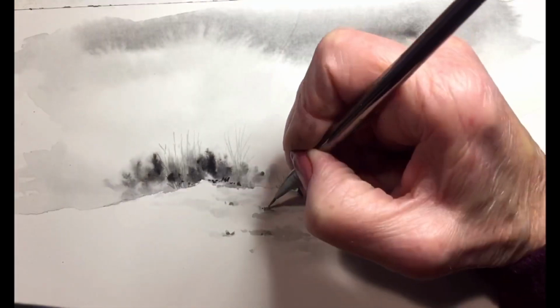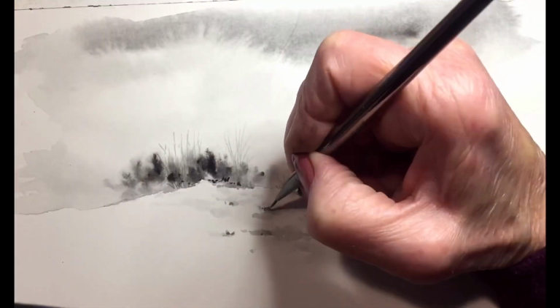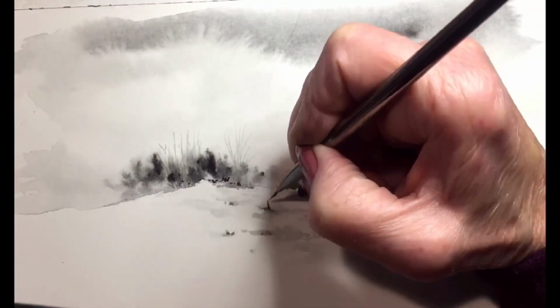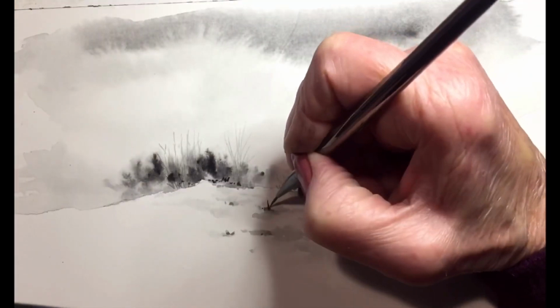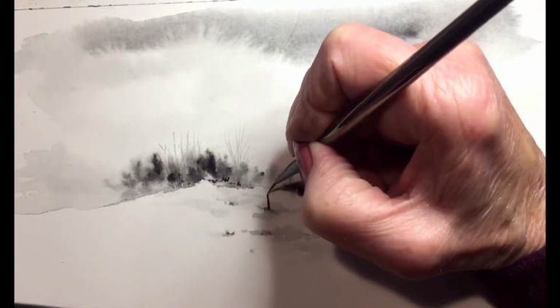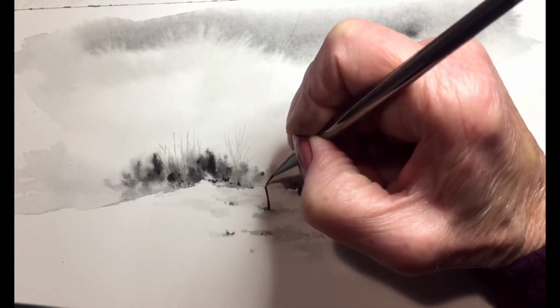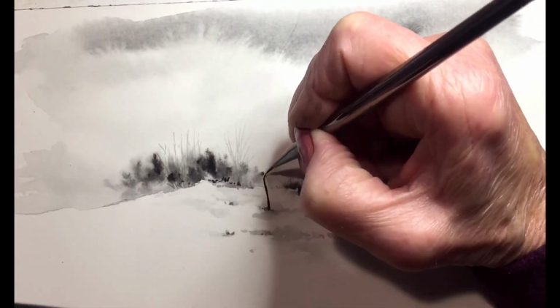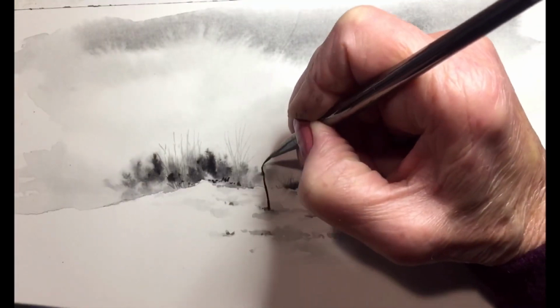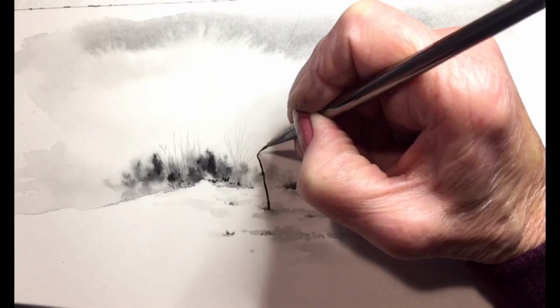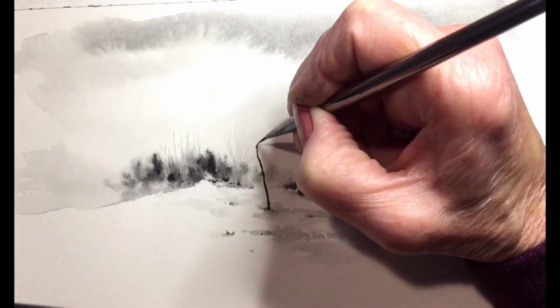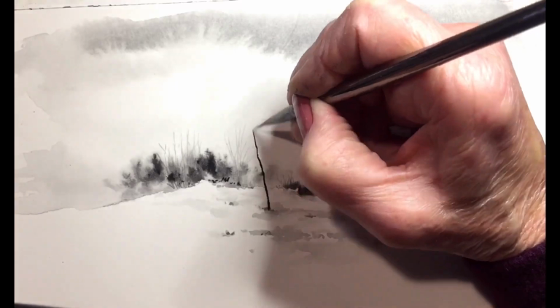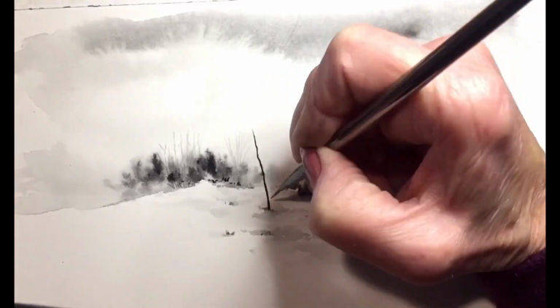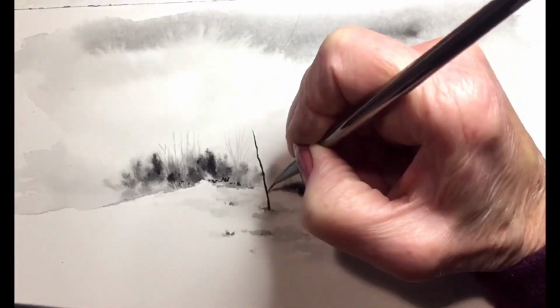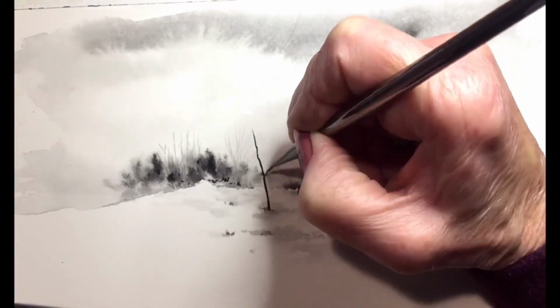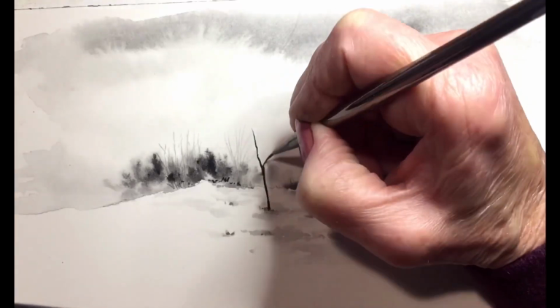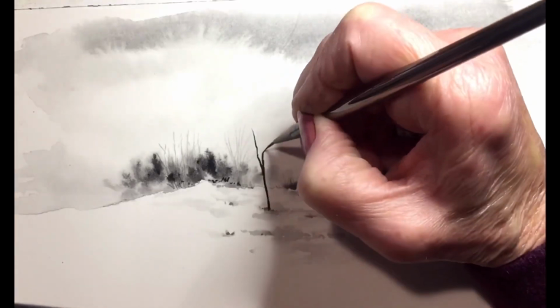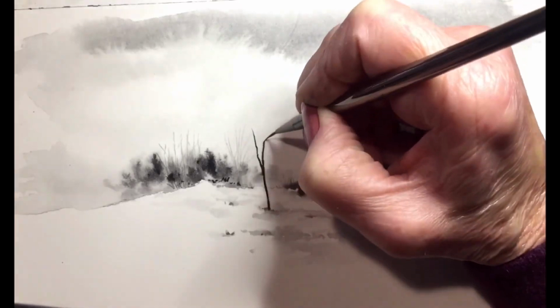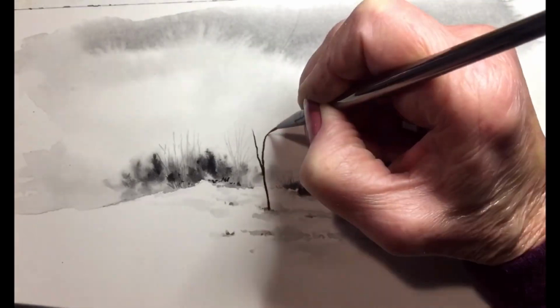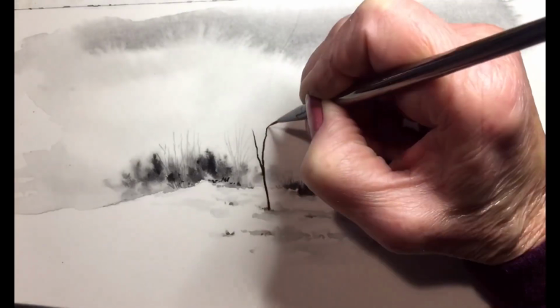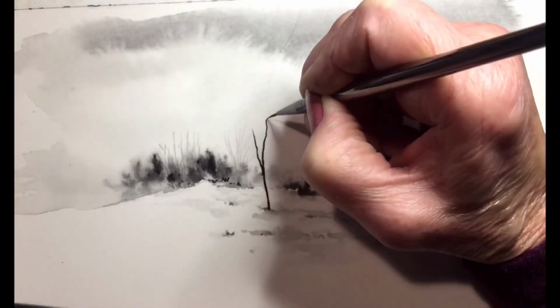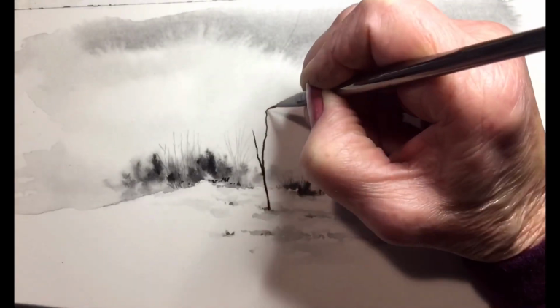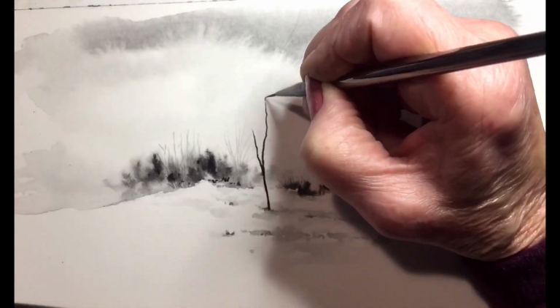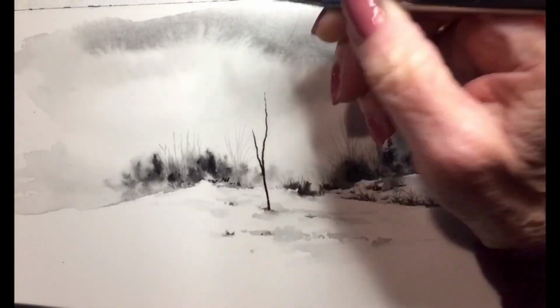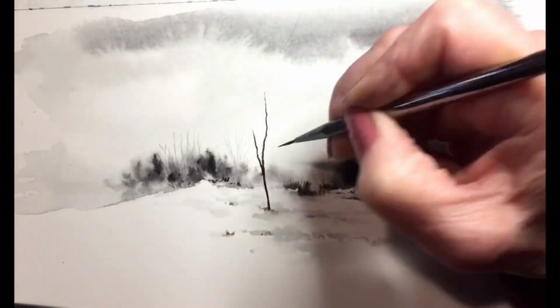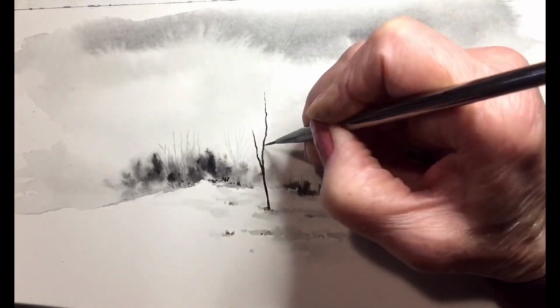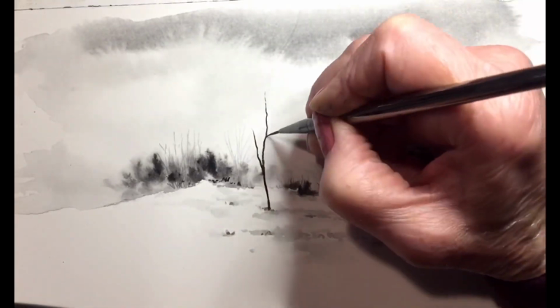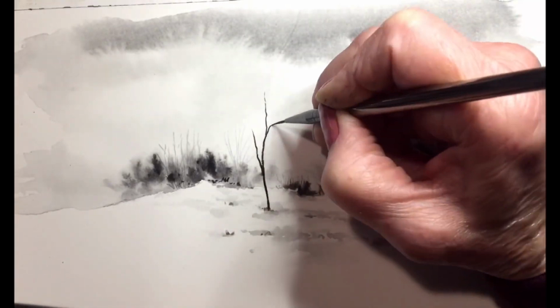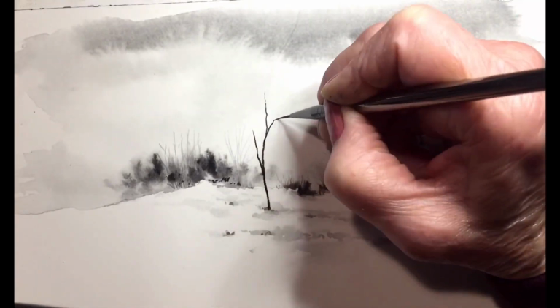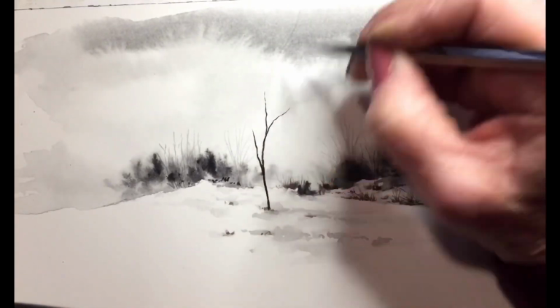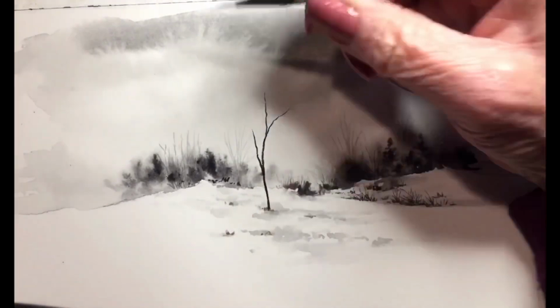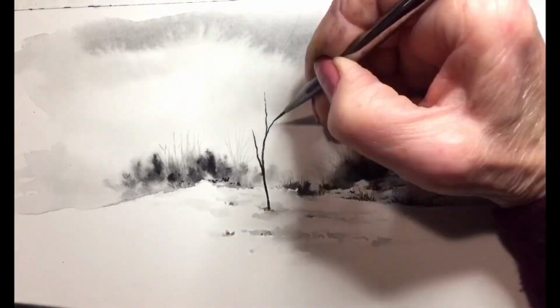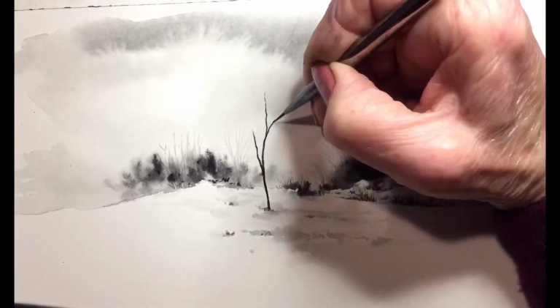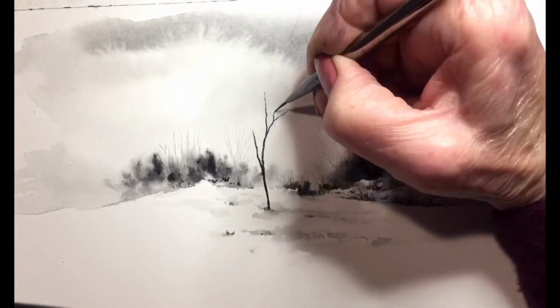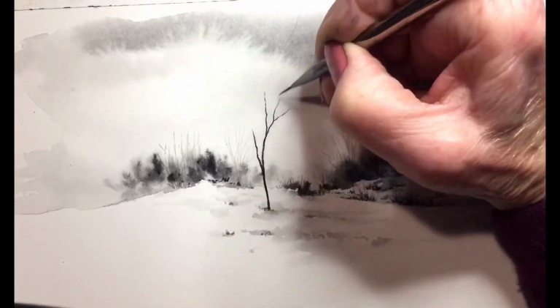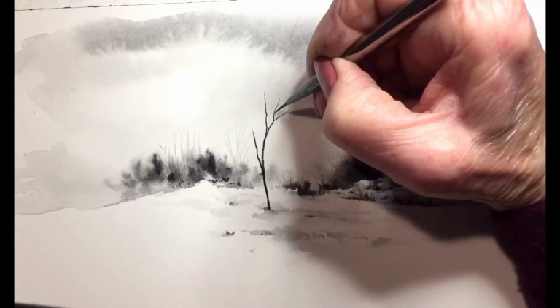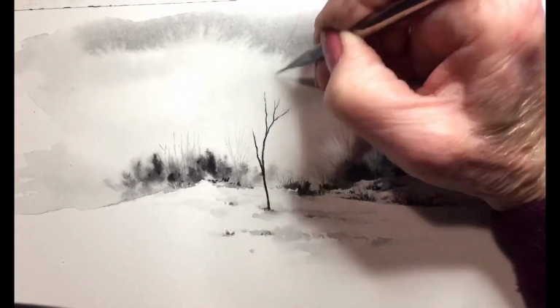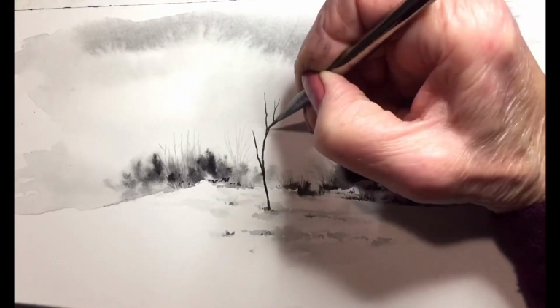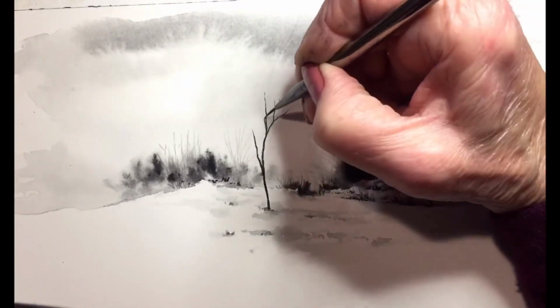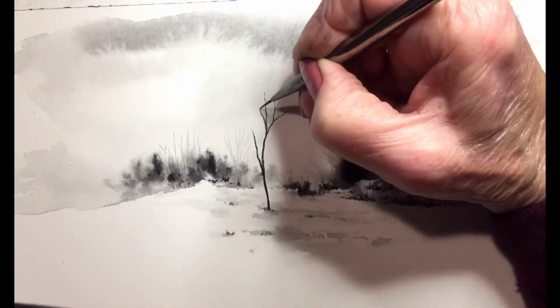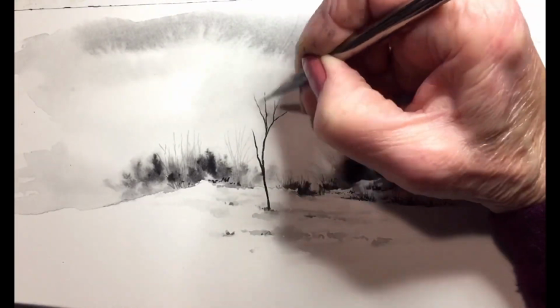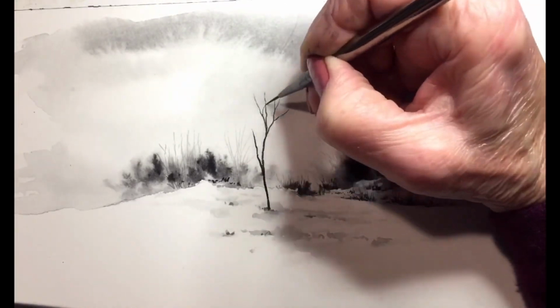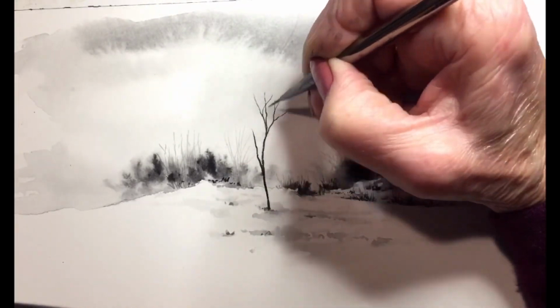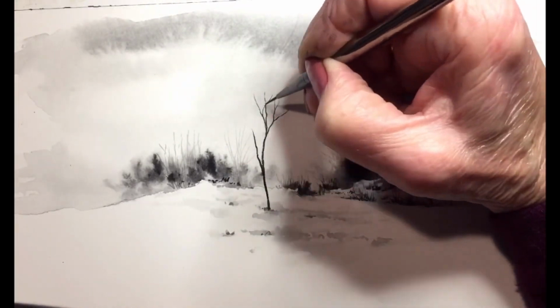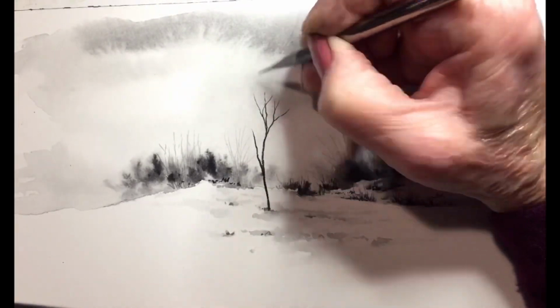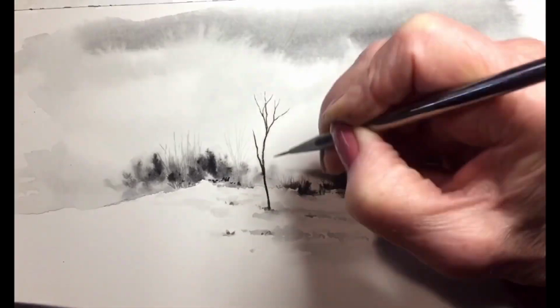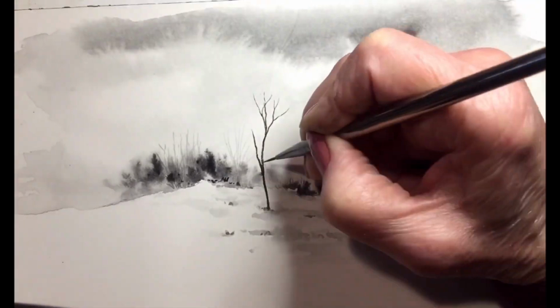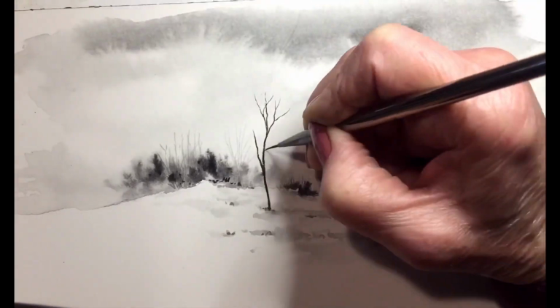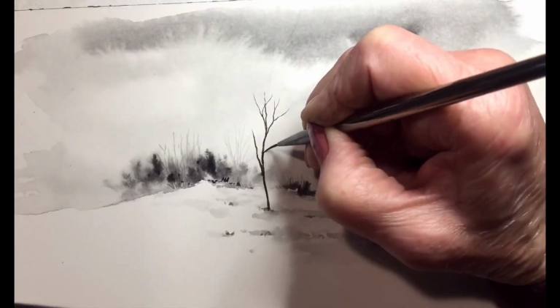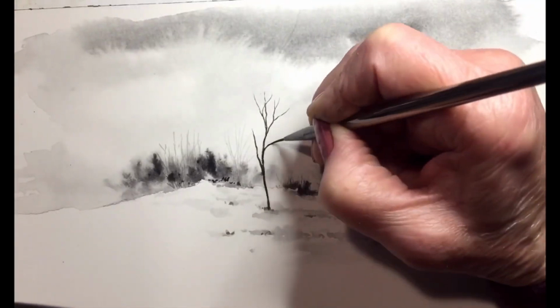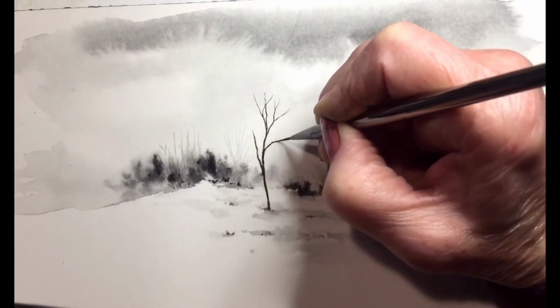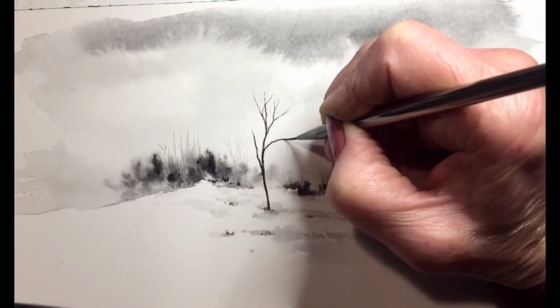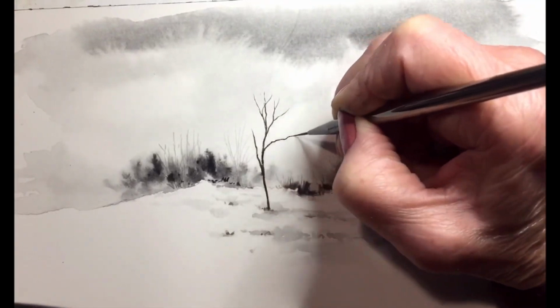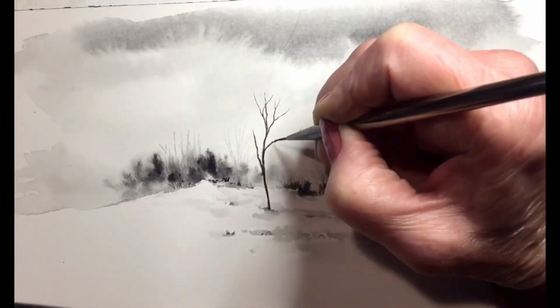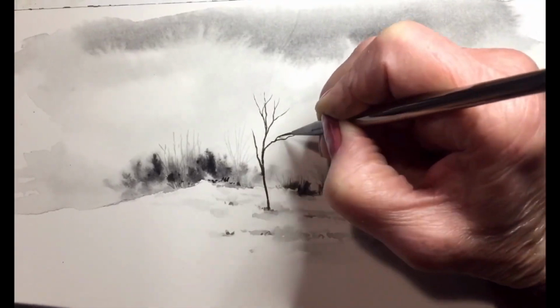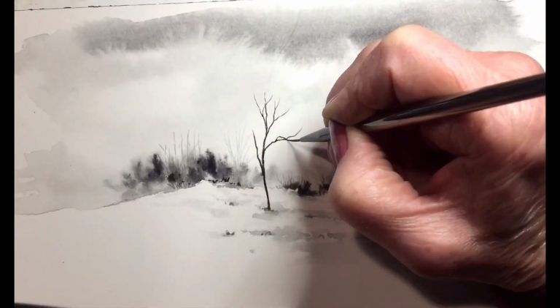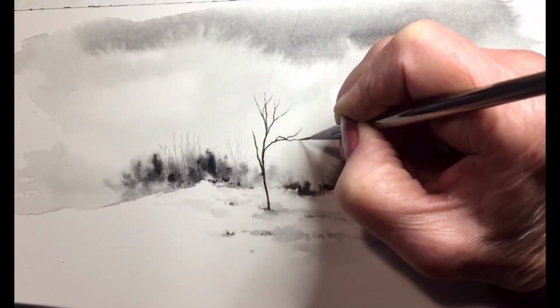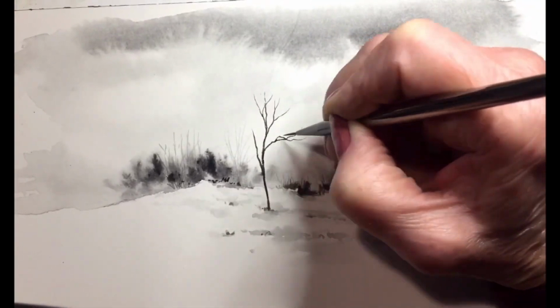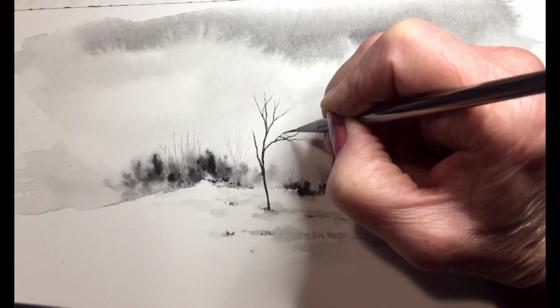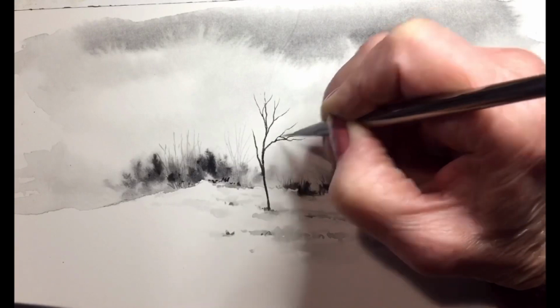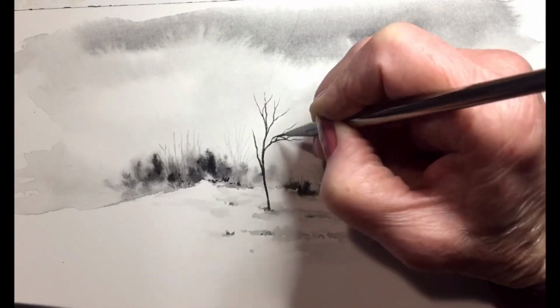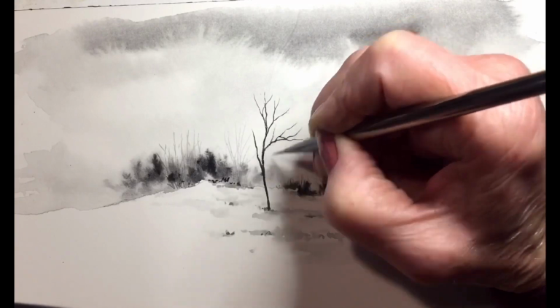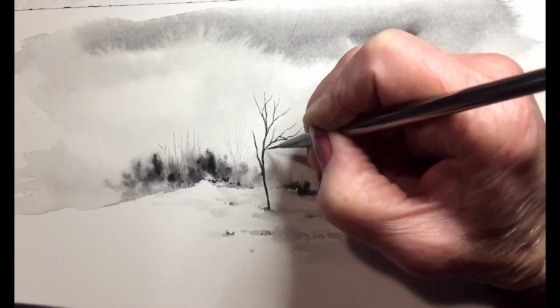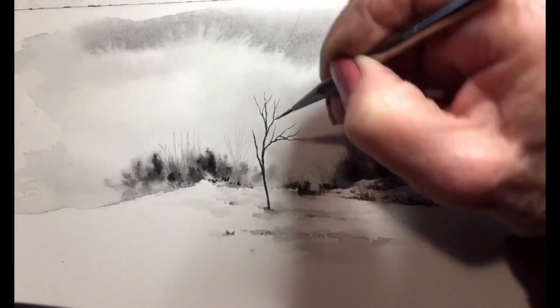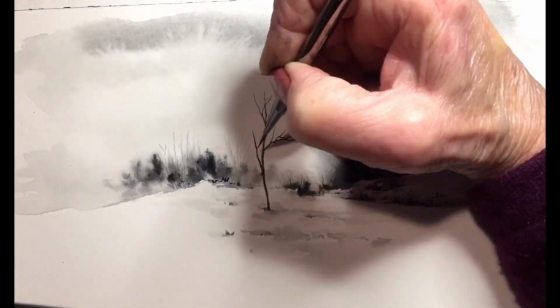I'm going to come back in now, and I'm painting in a tree in the foreground. It's going to be much larger and darker.